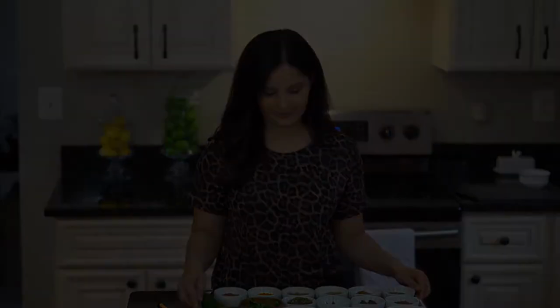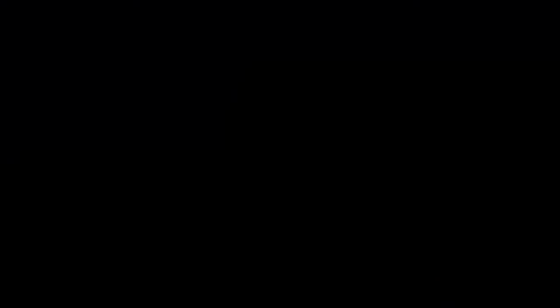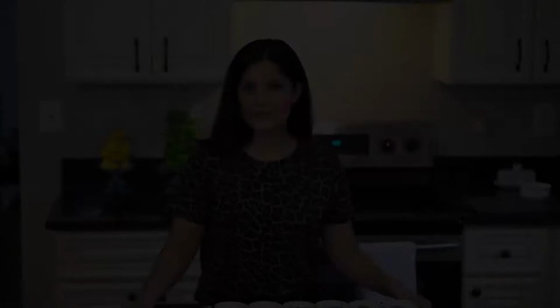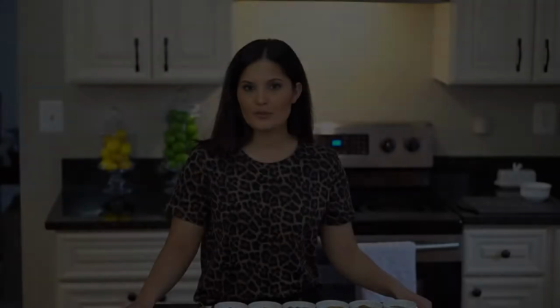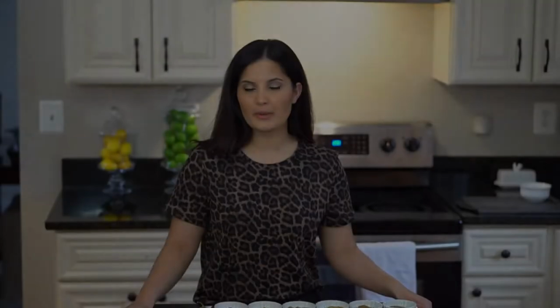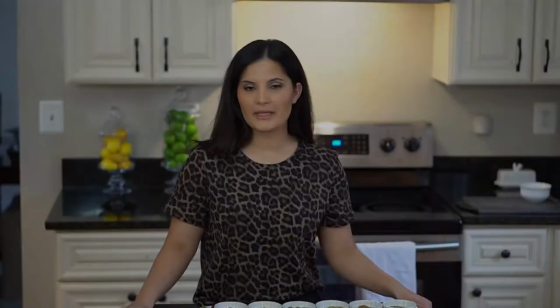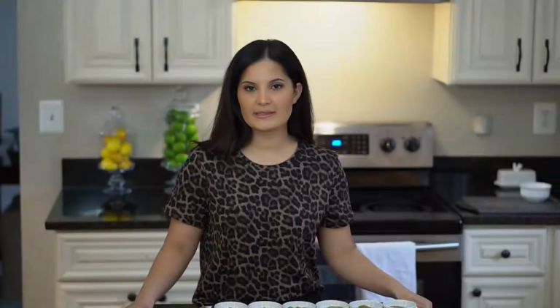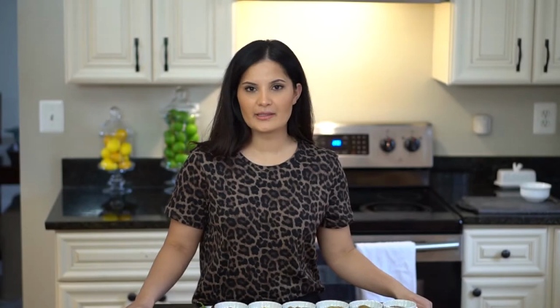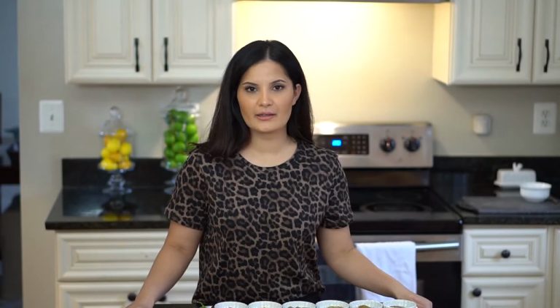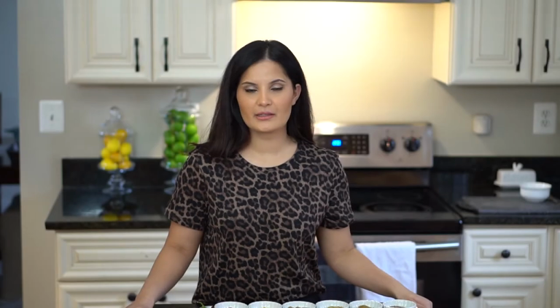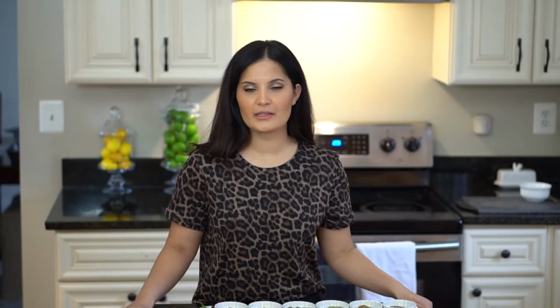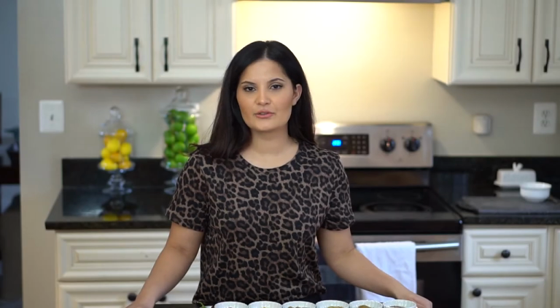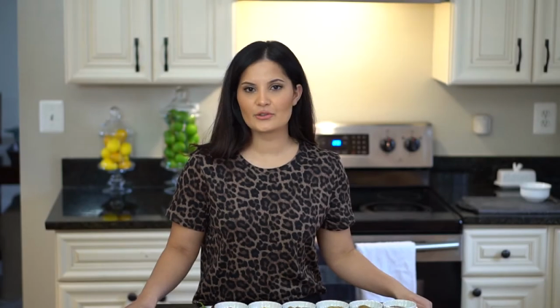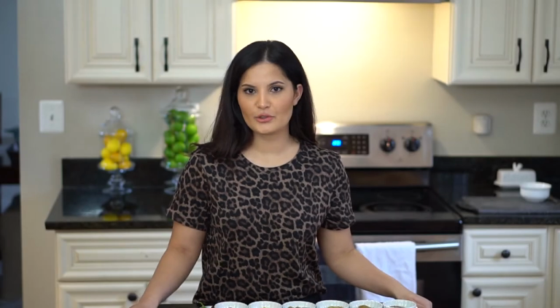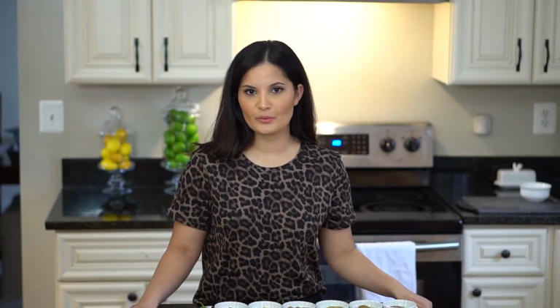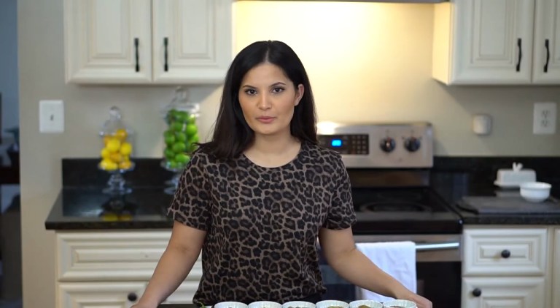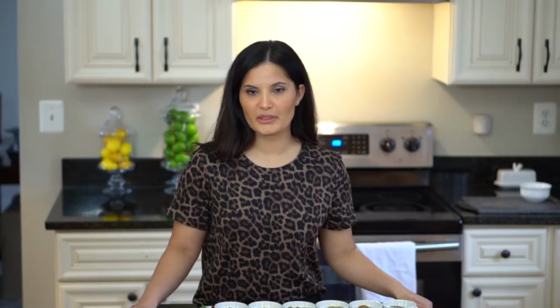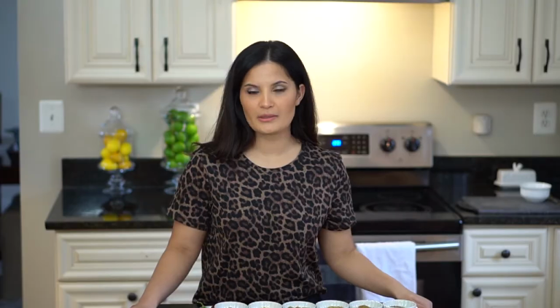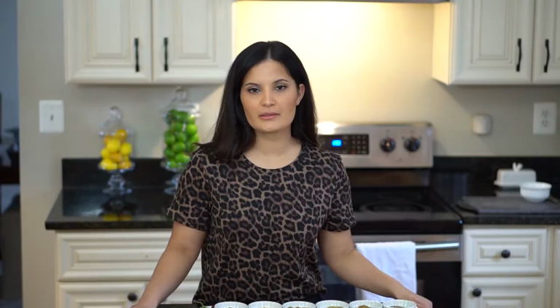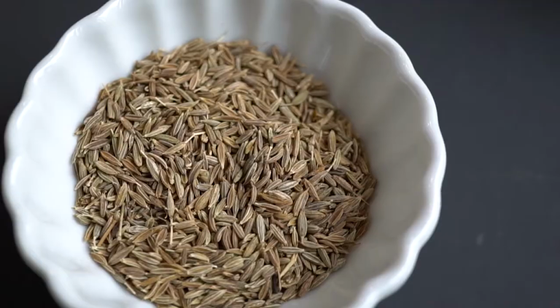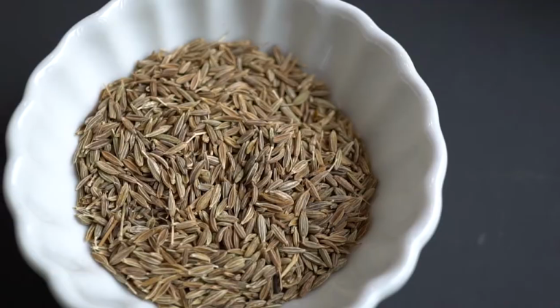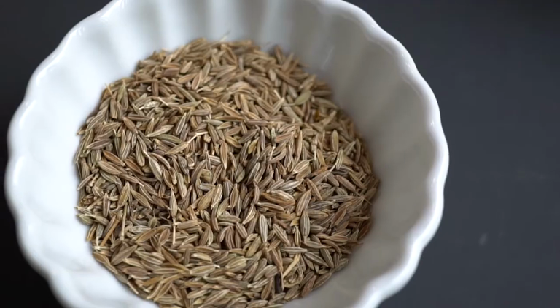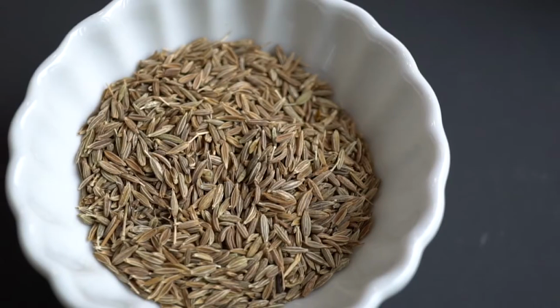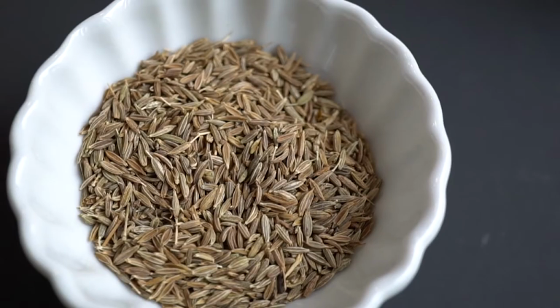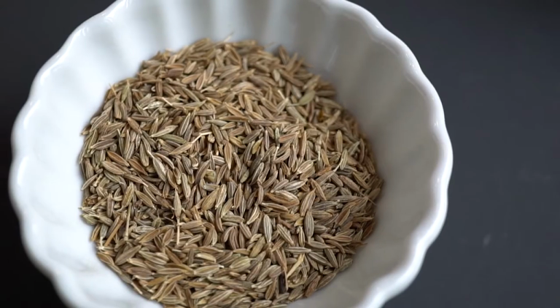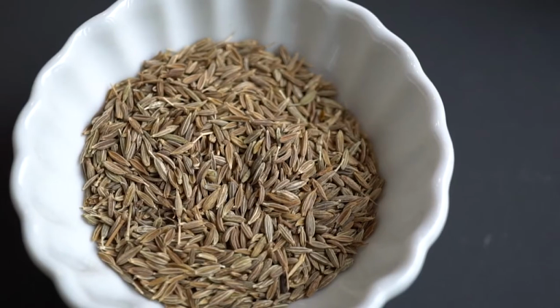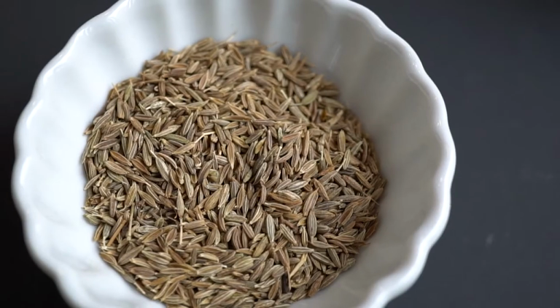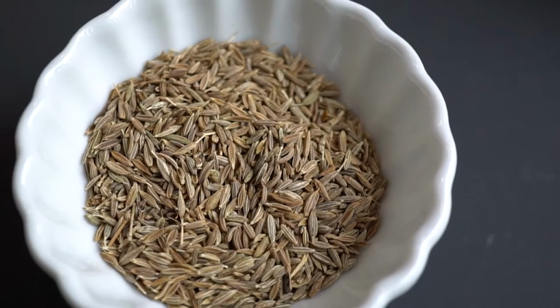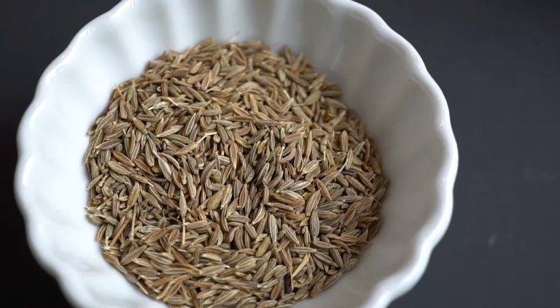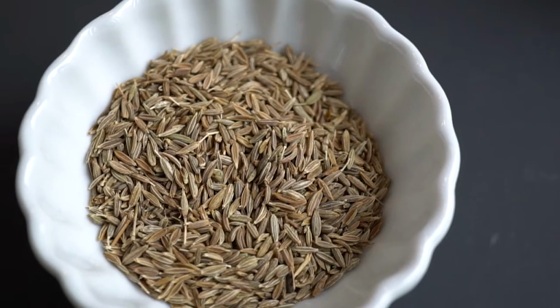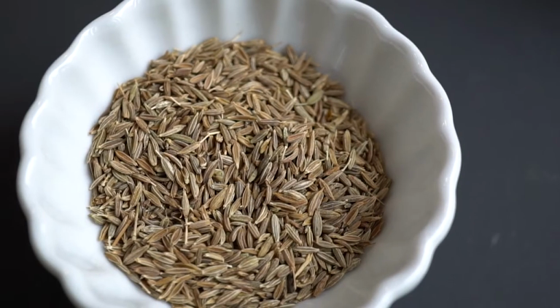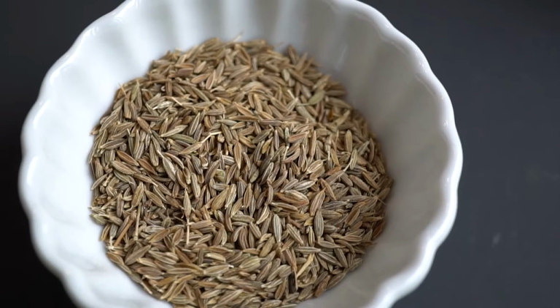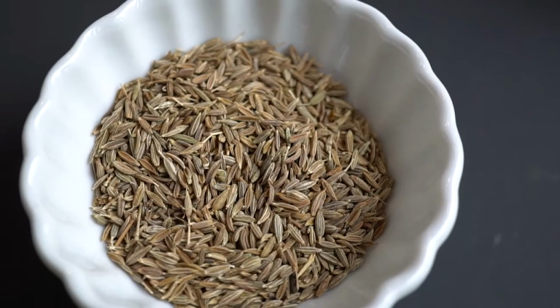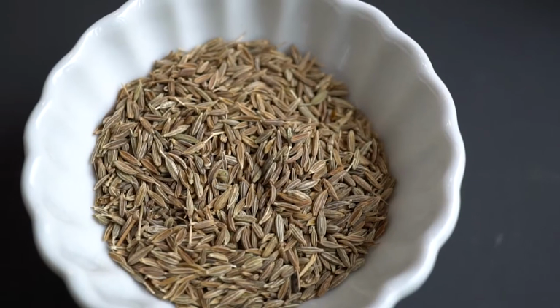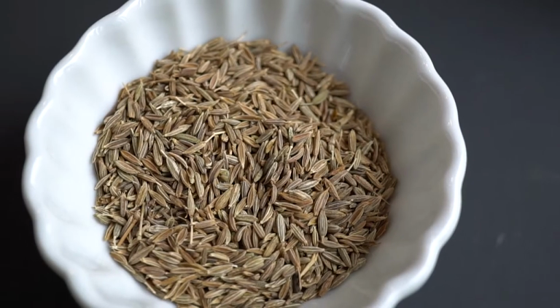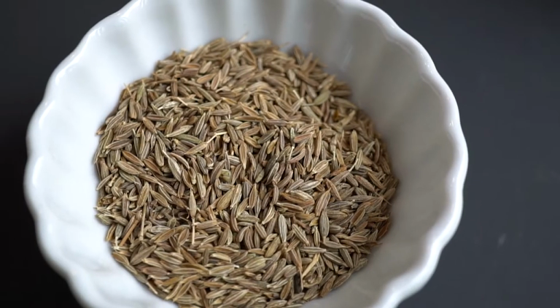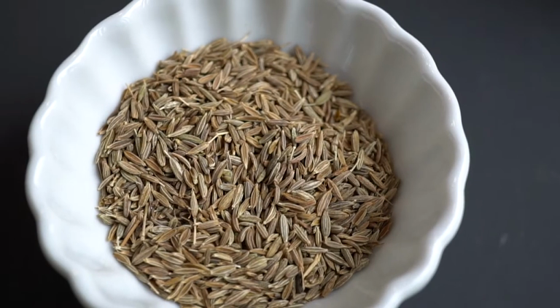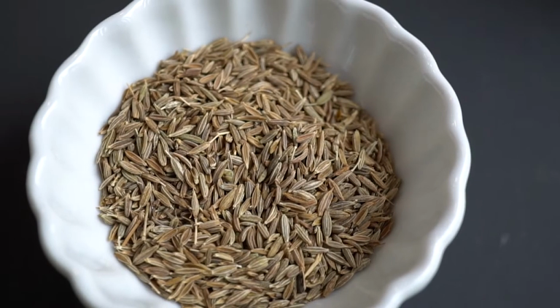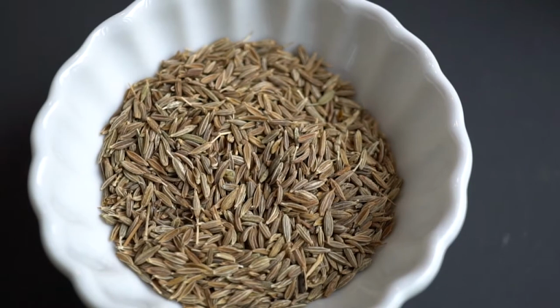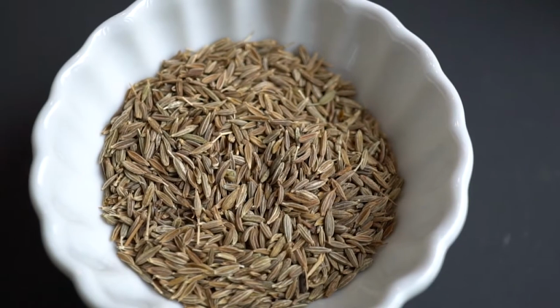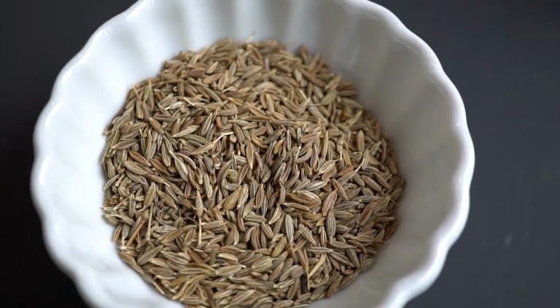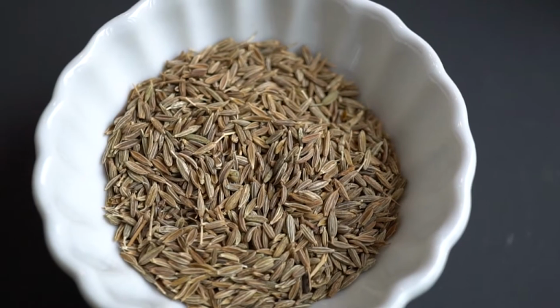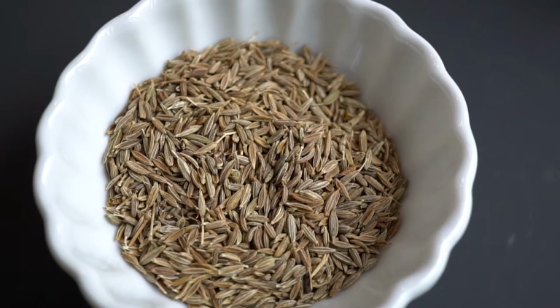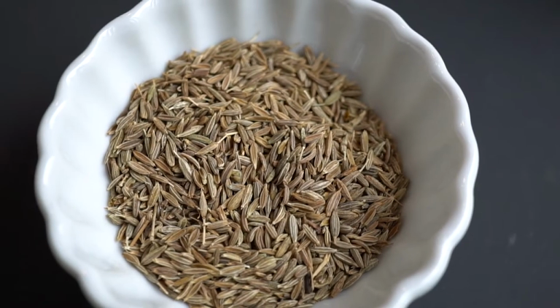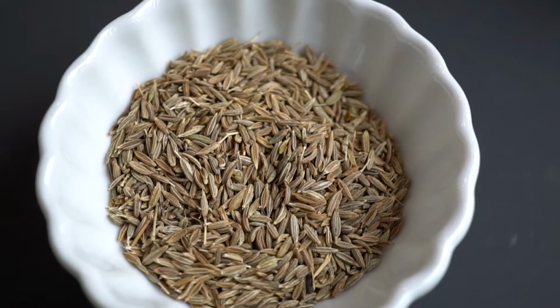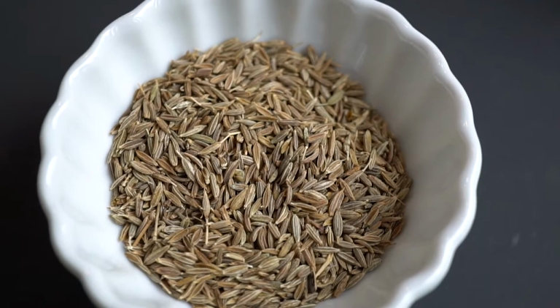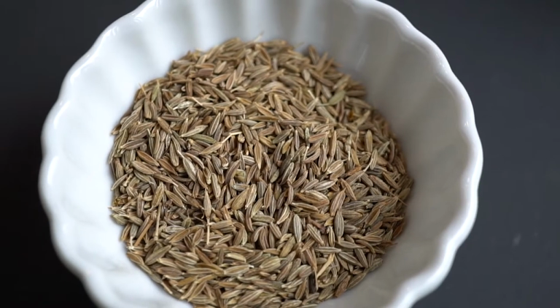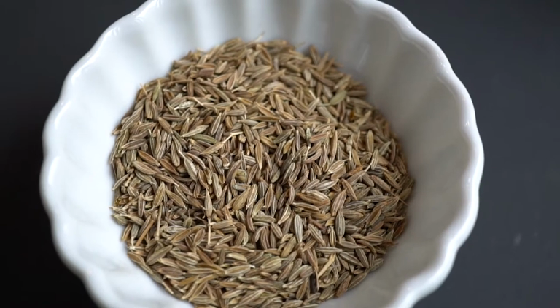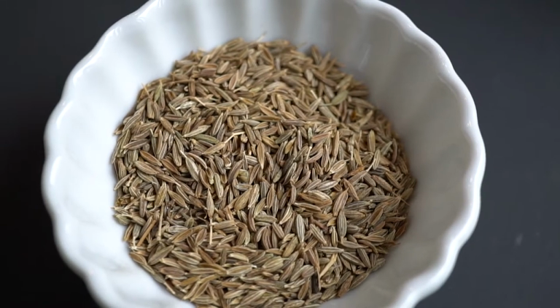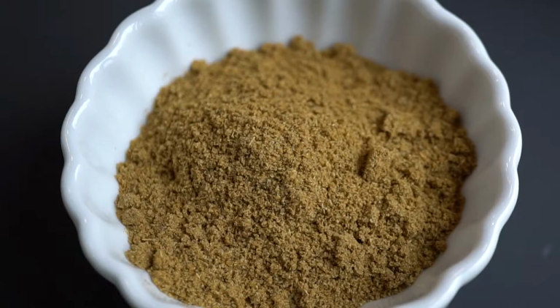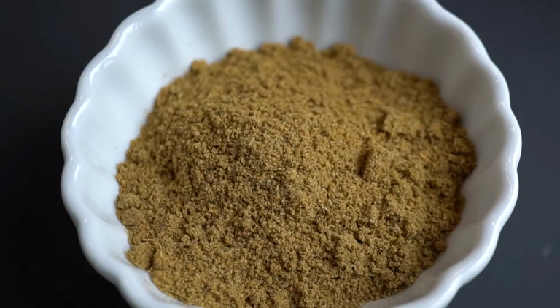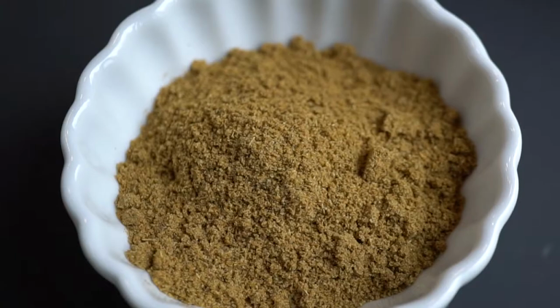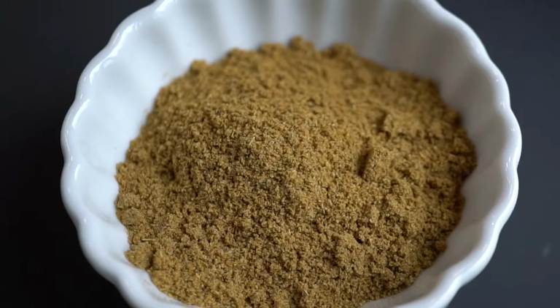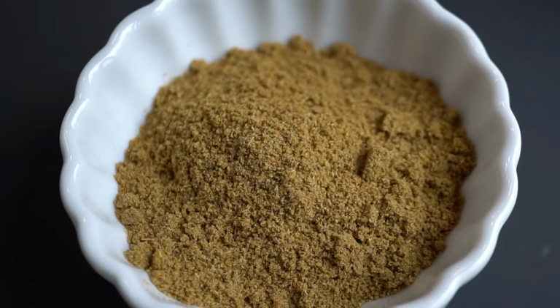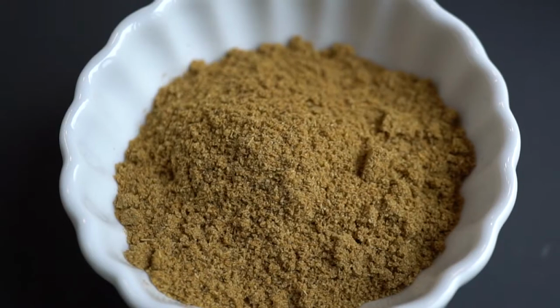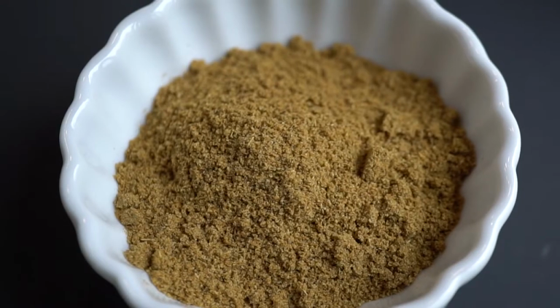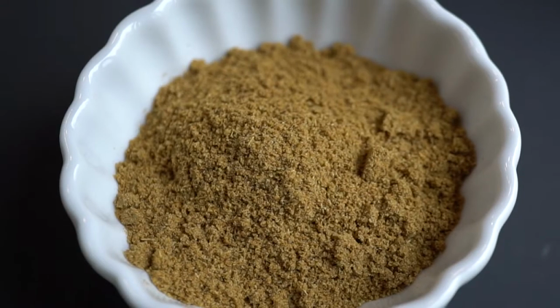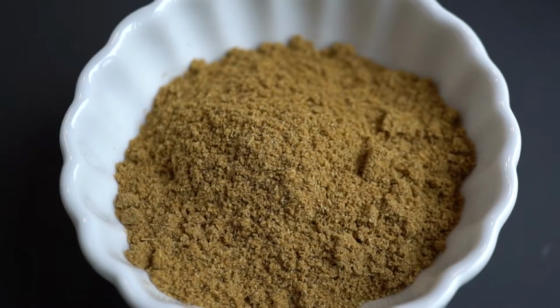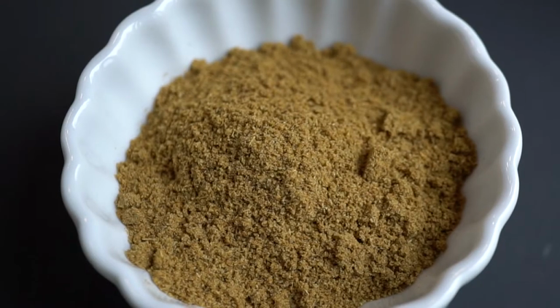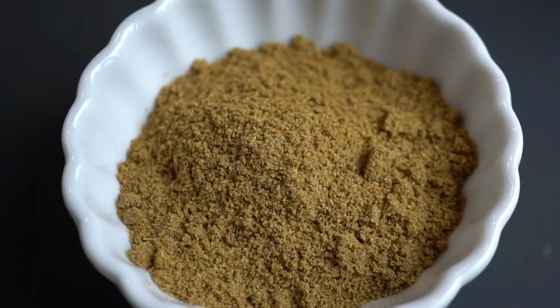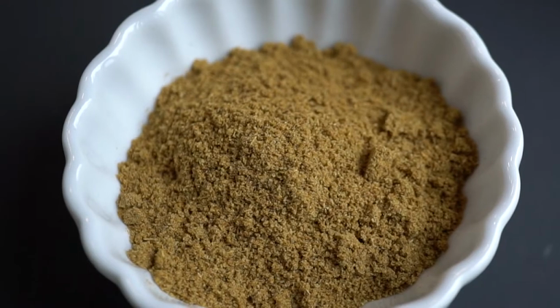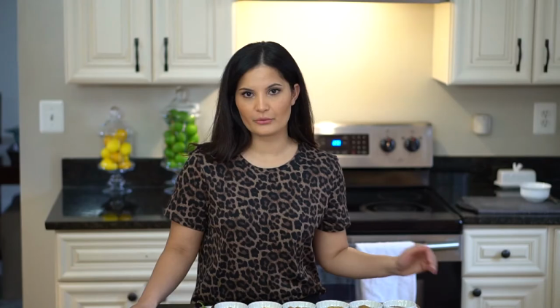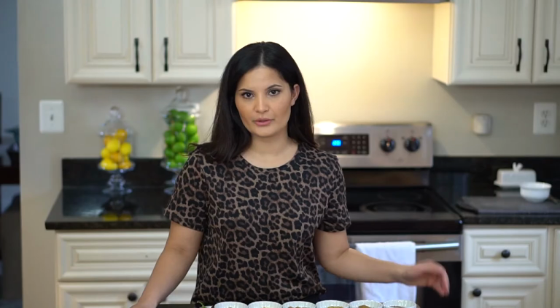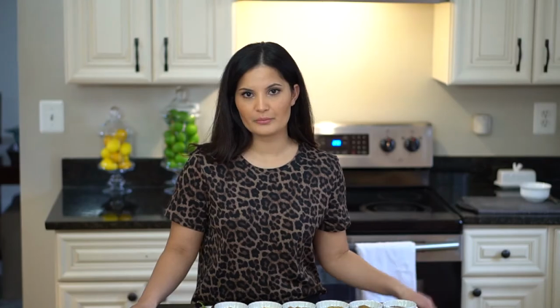First spice here is cumin. This is cumin seed, which gets roasted up and then ground up to a powder form.